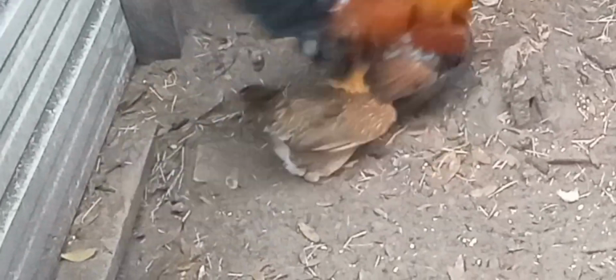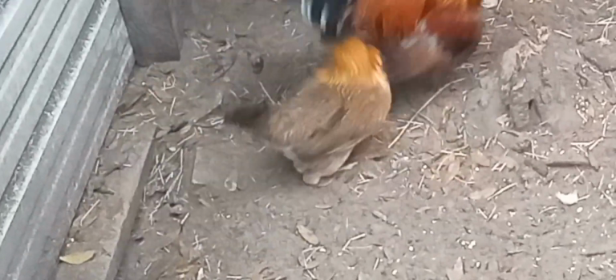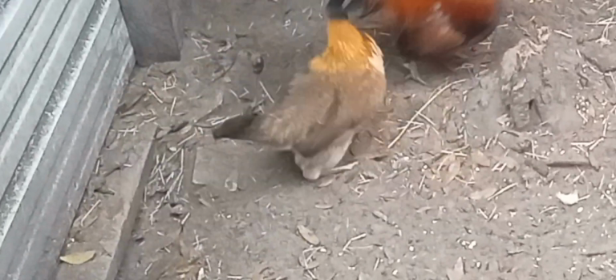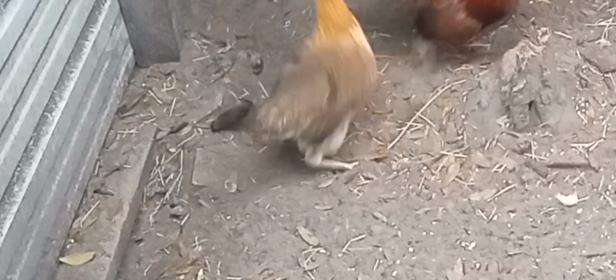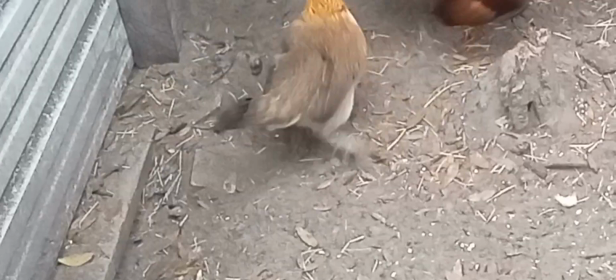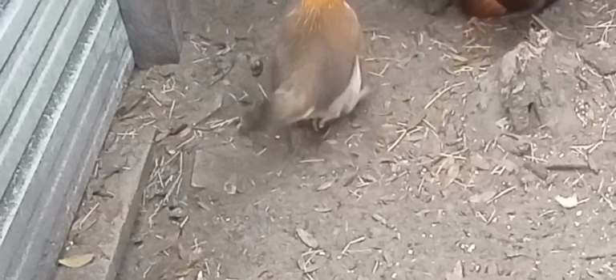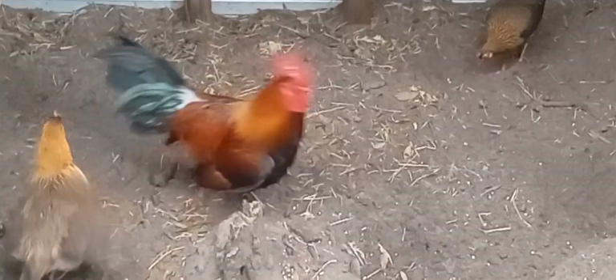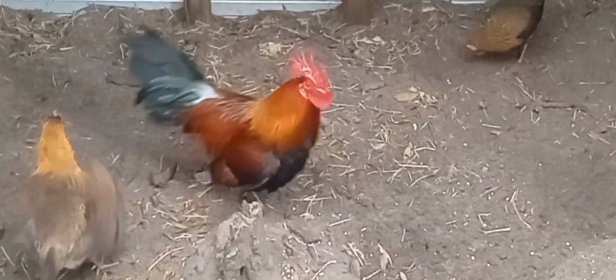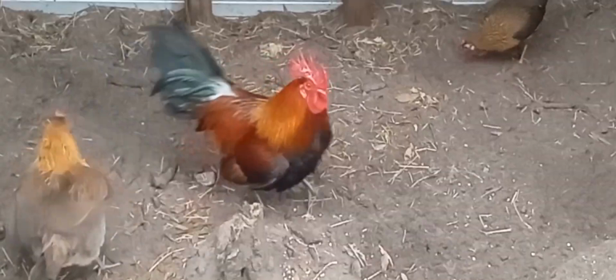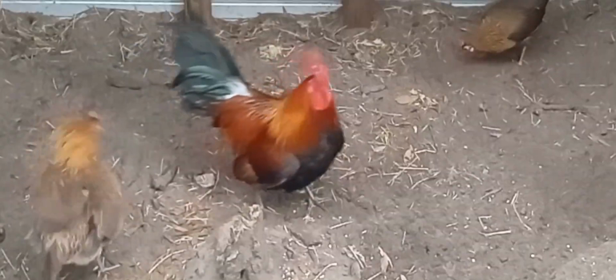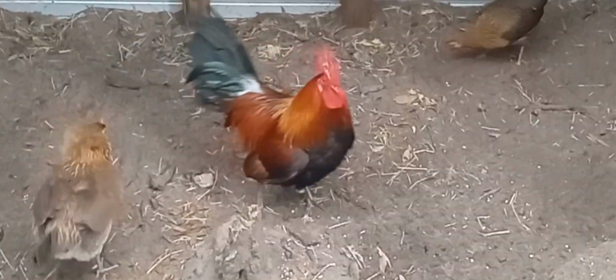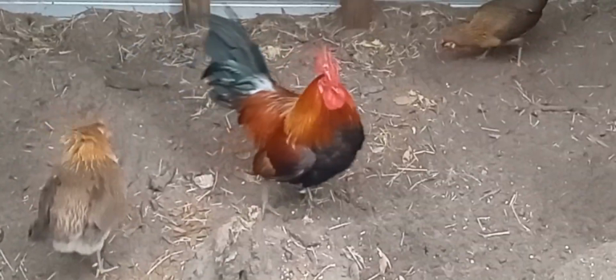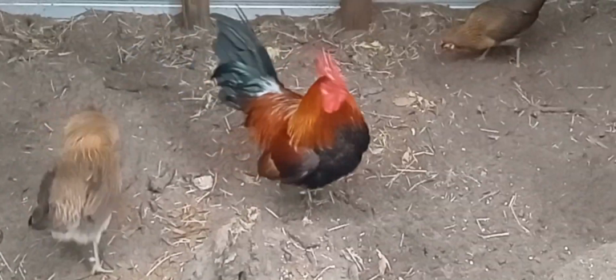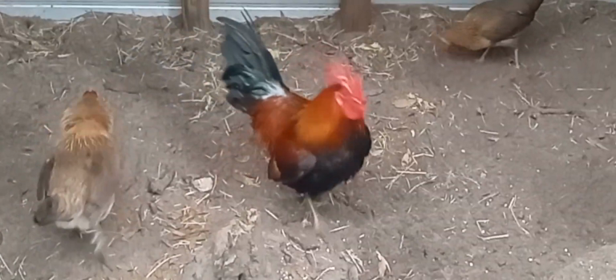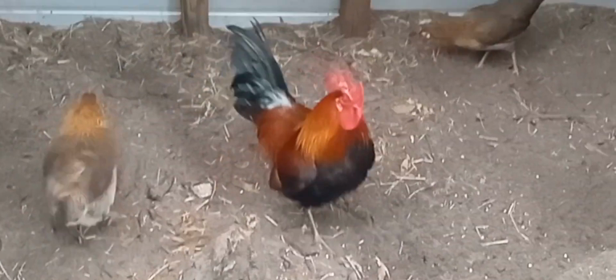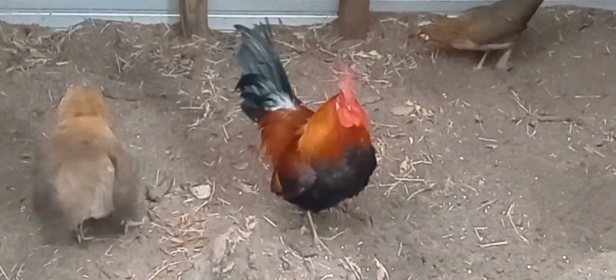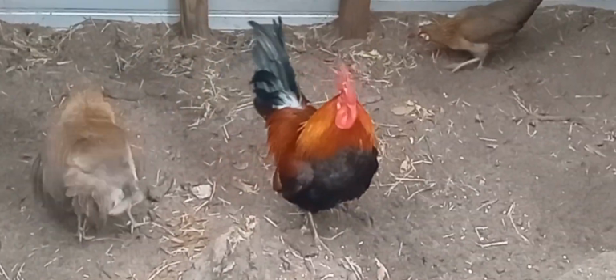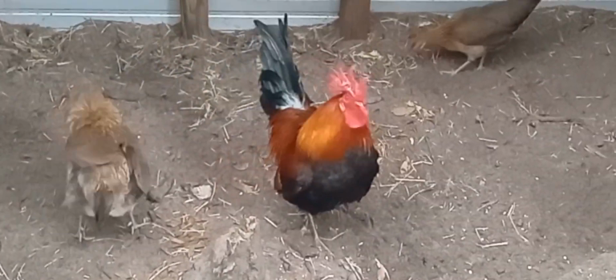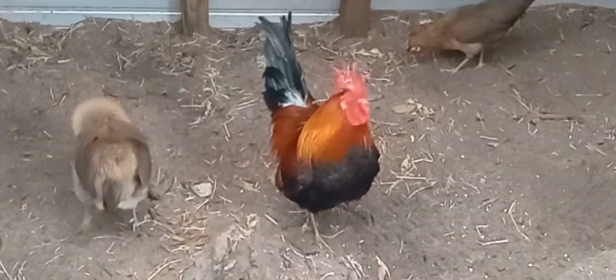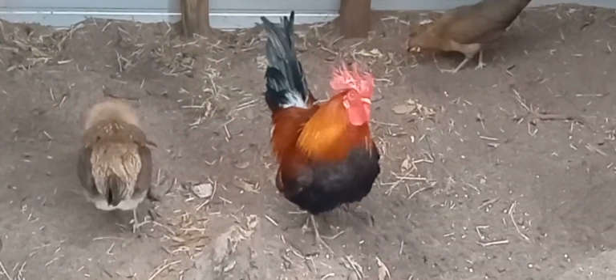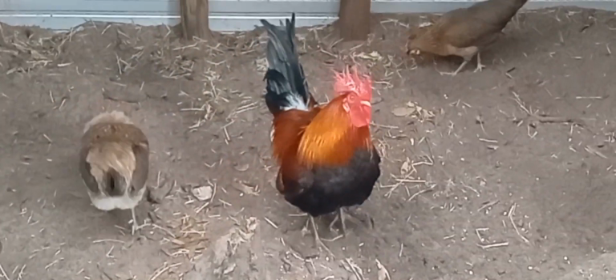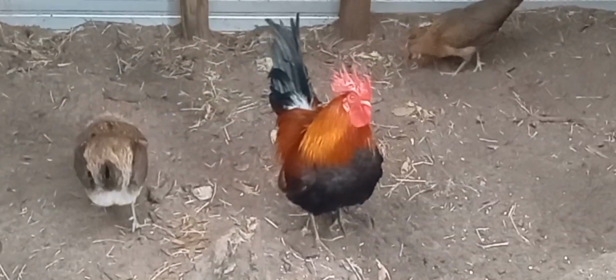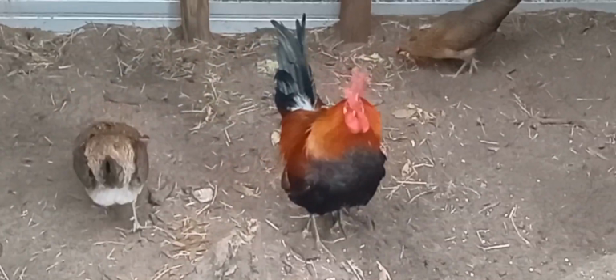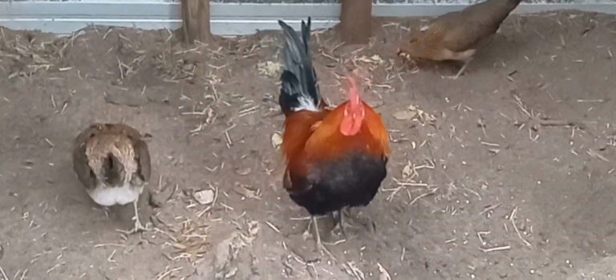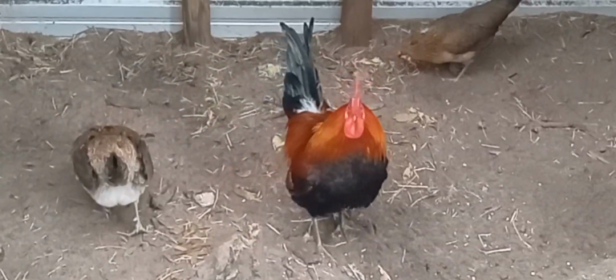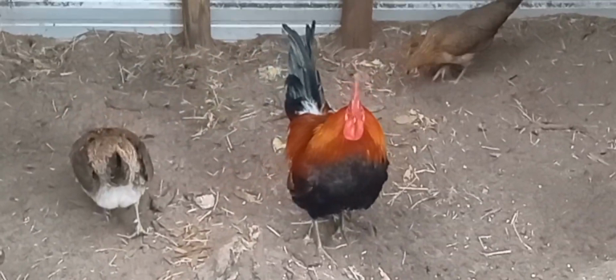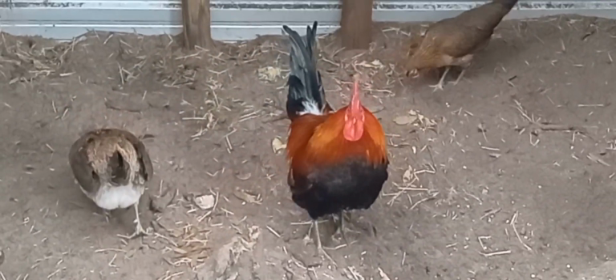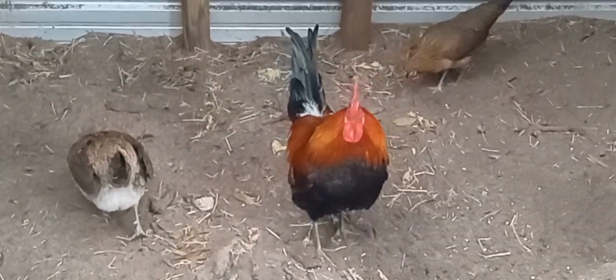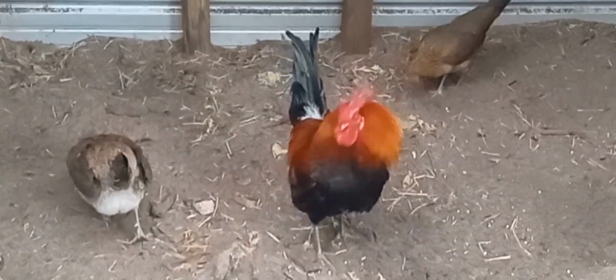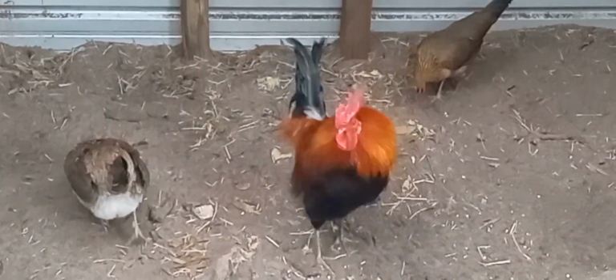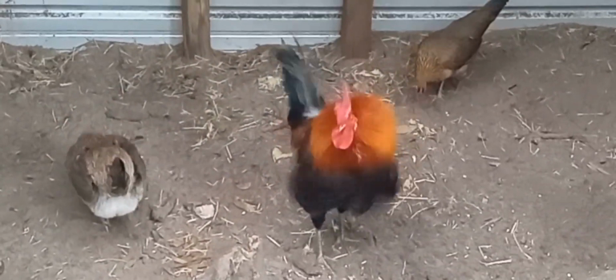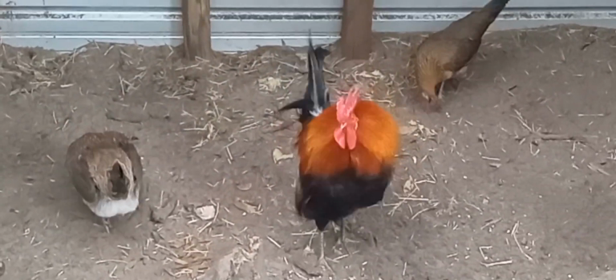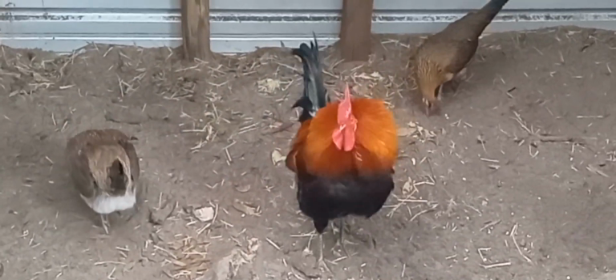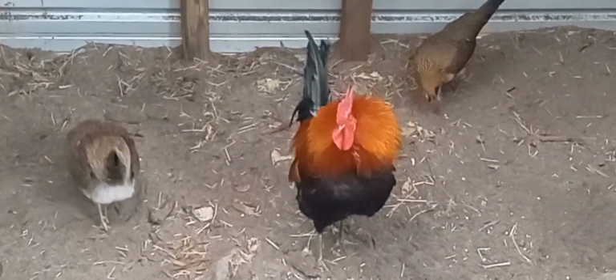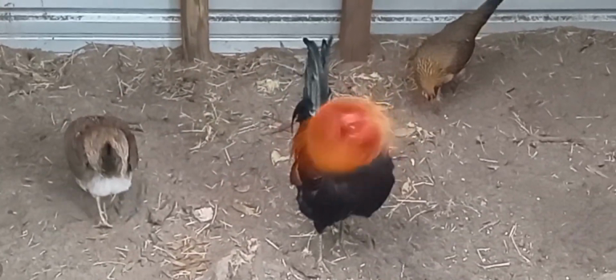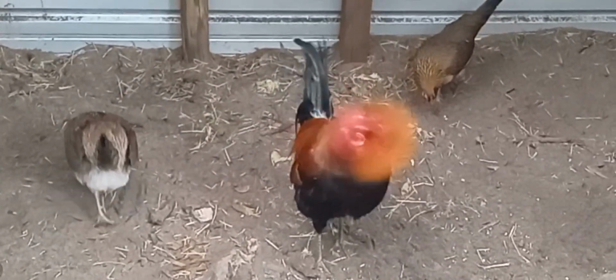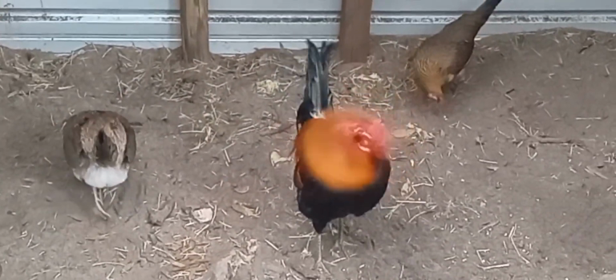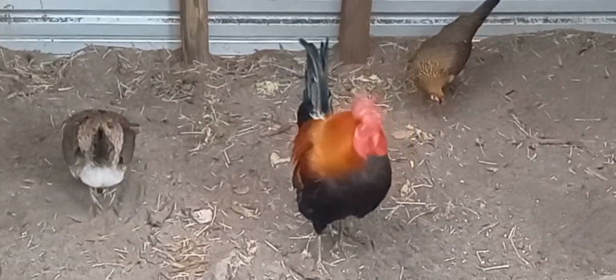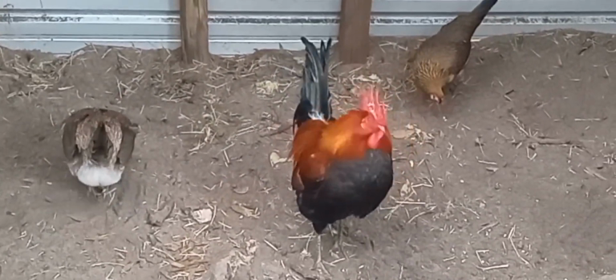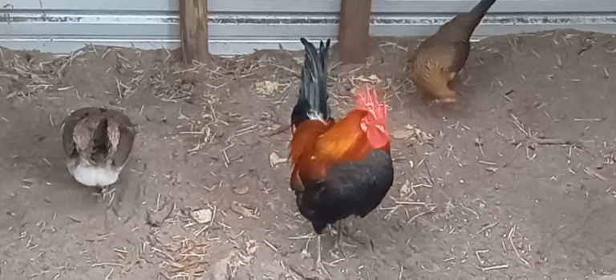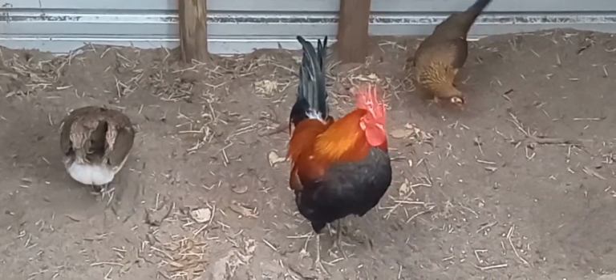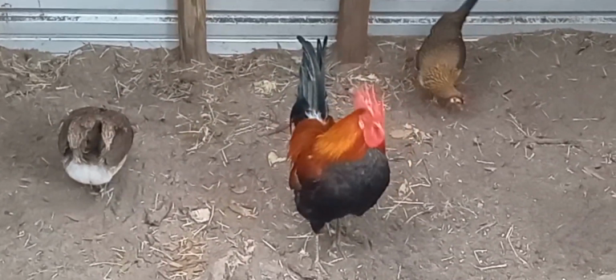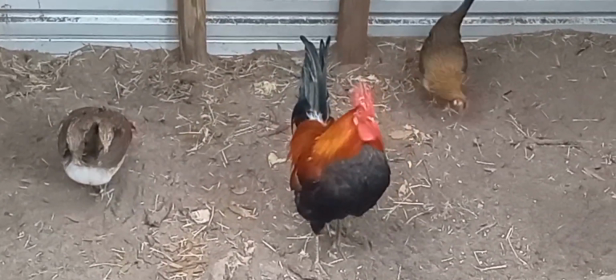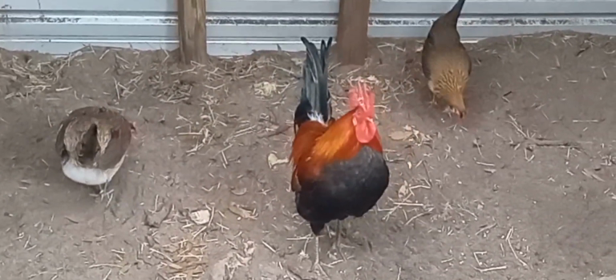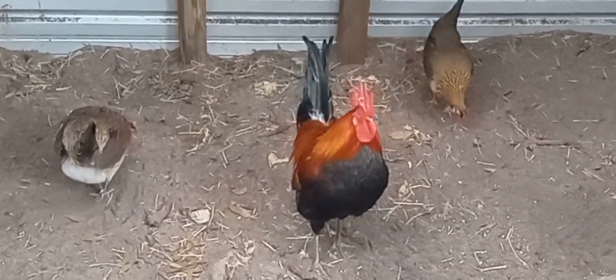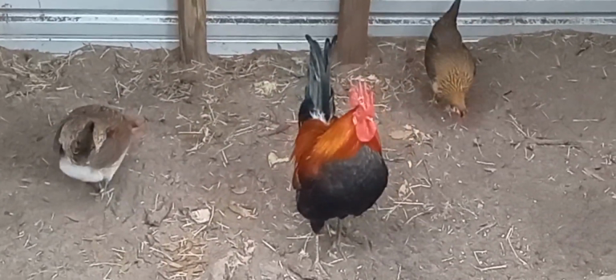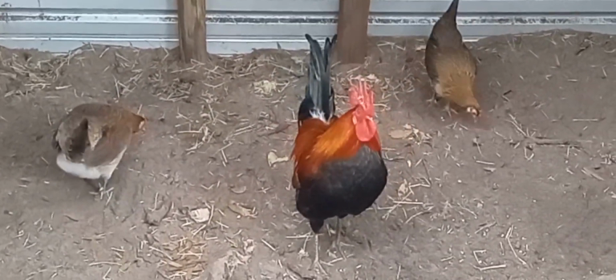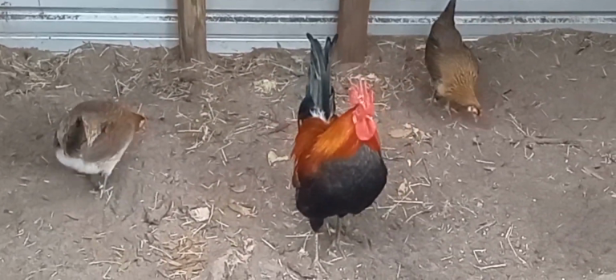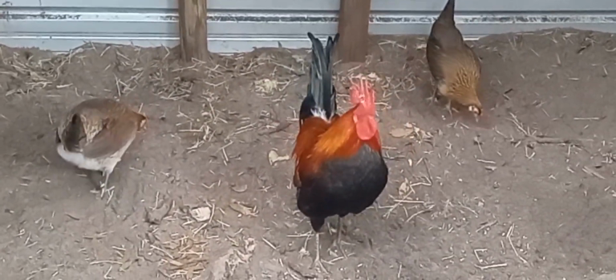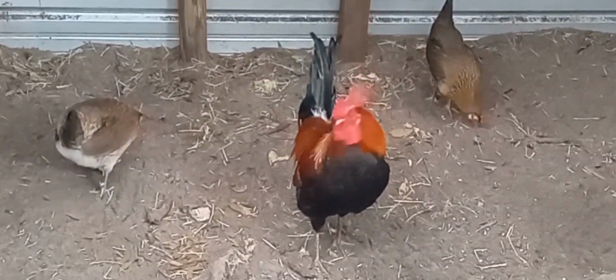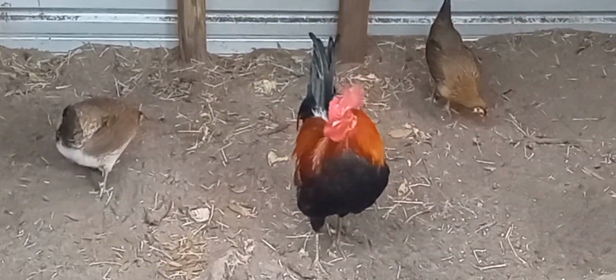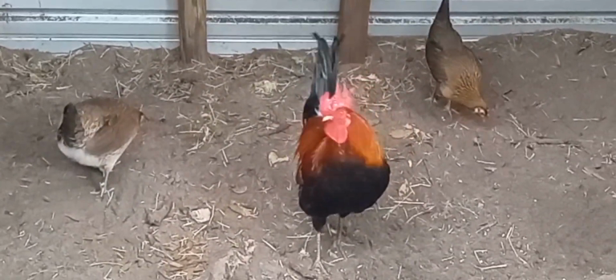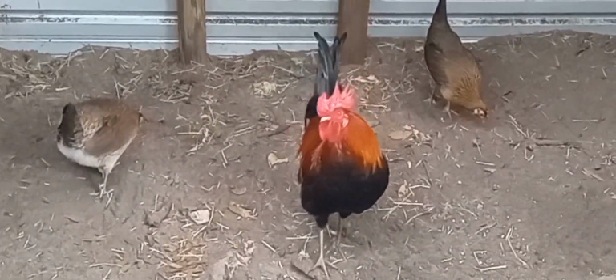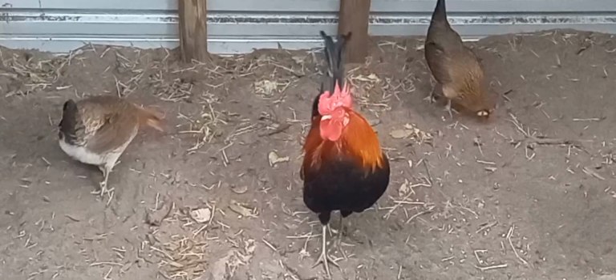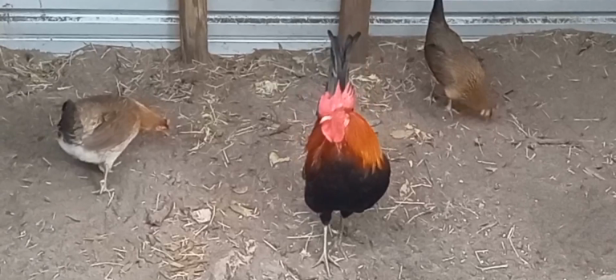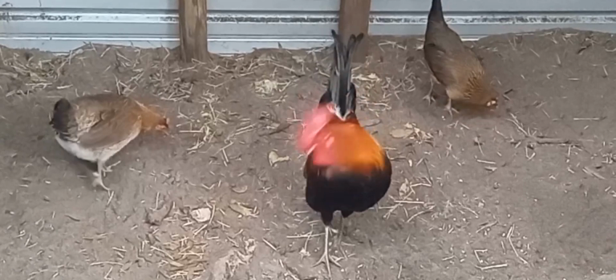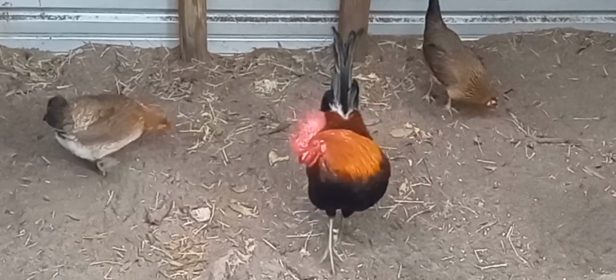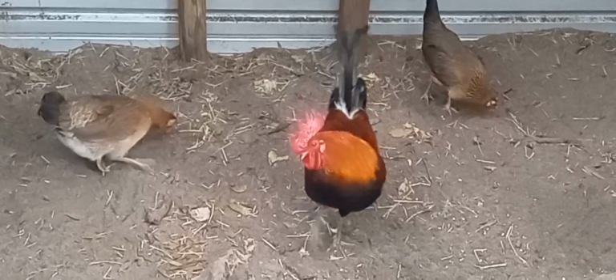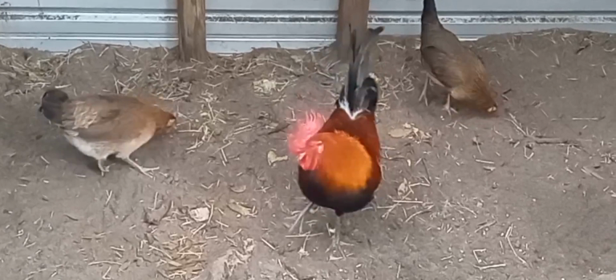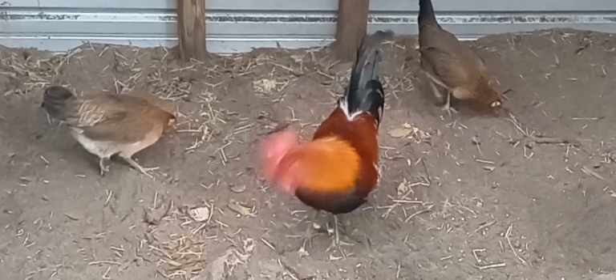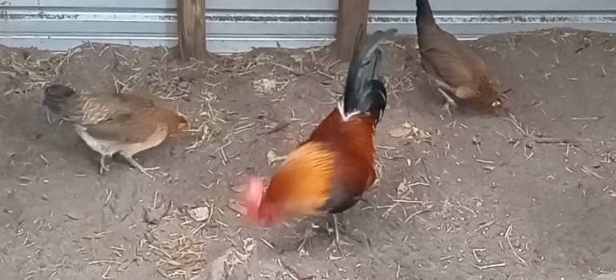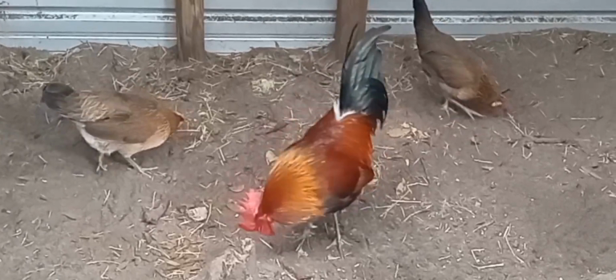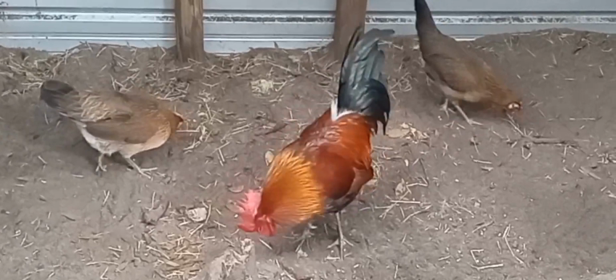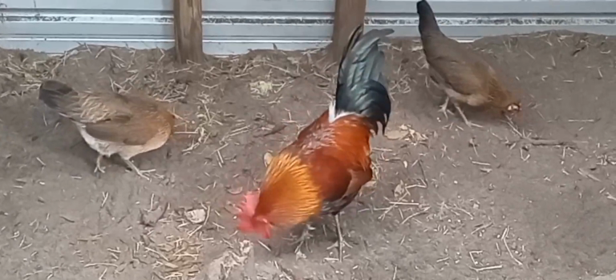When it comes down to it, there is no doubt that the Blueface Hatch Gamefowl is one of the most impressive fighting breeds out there today.